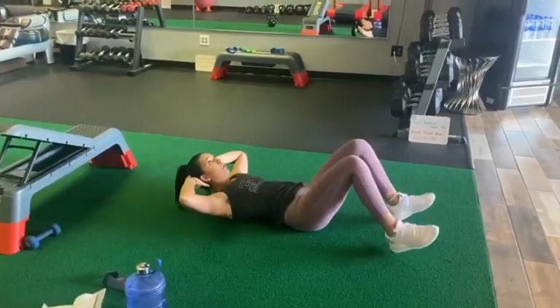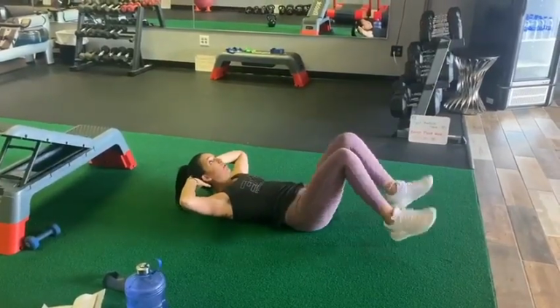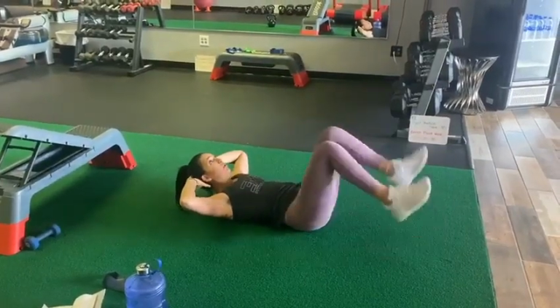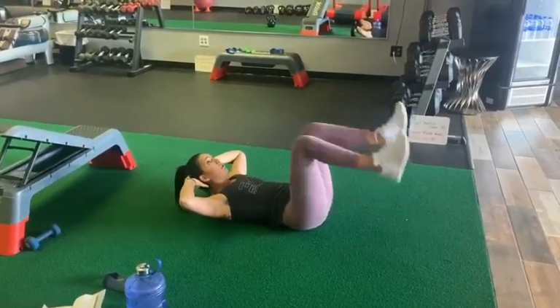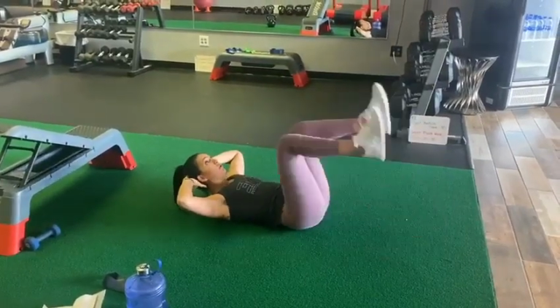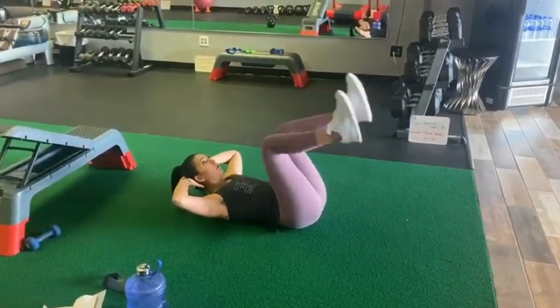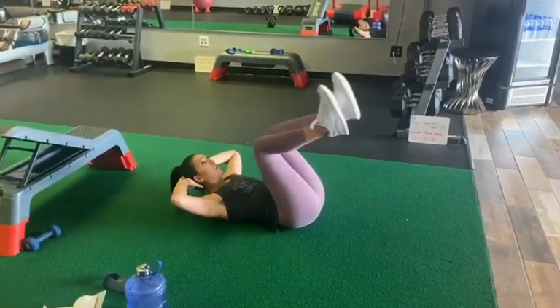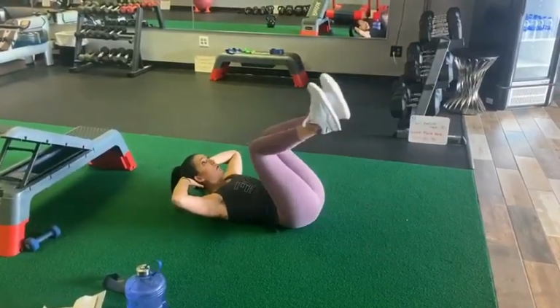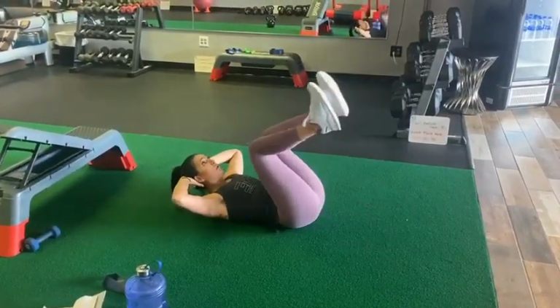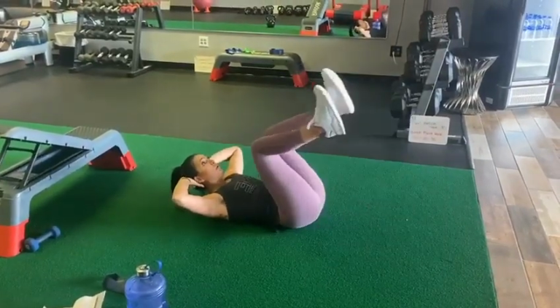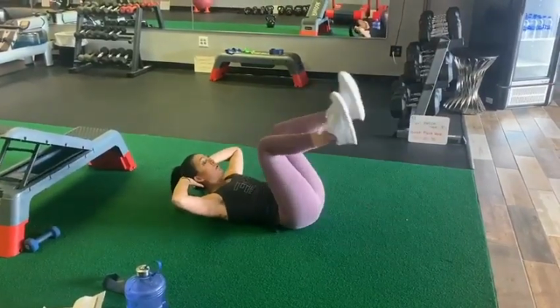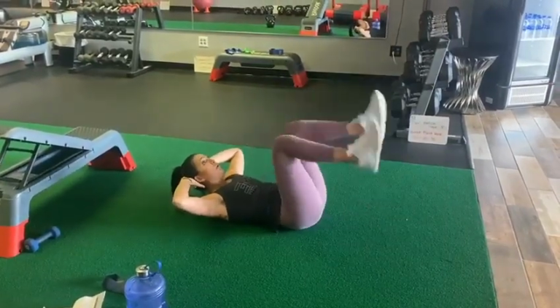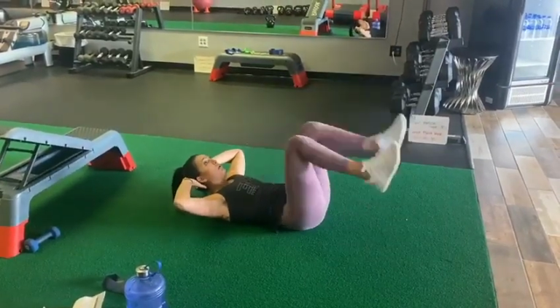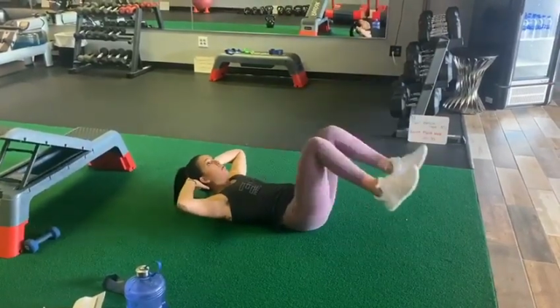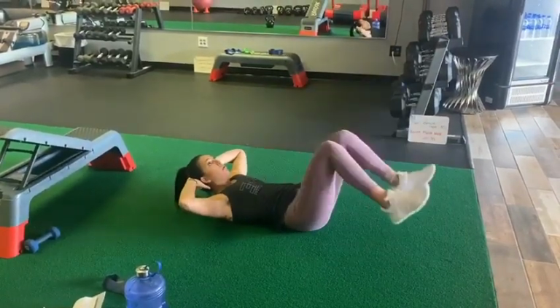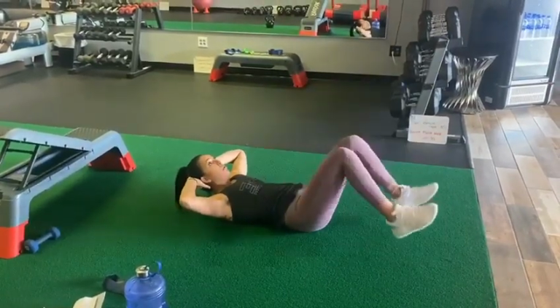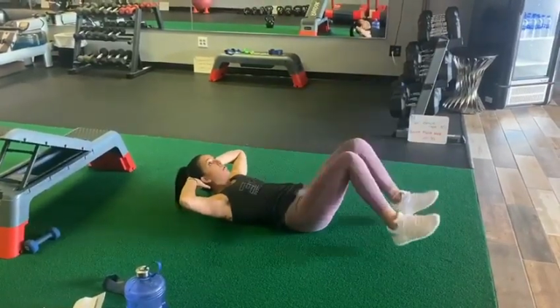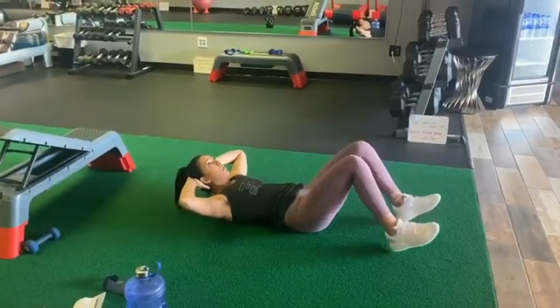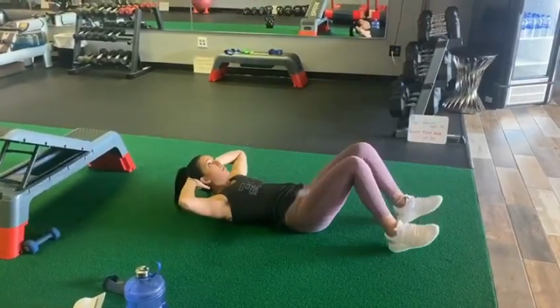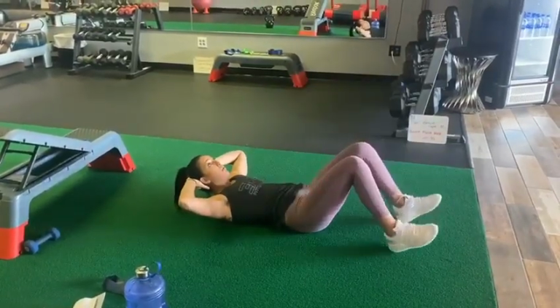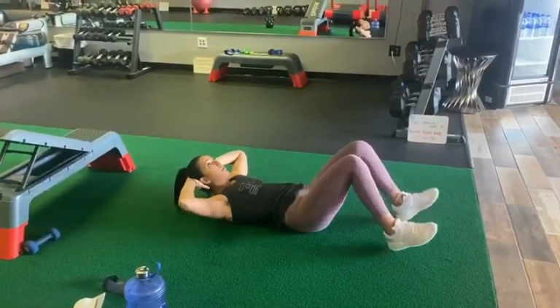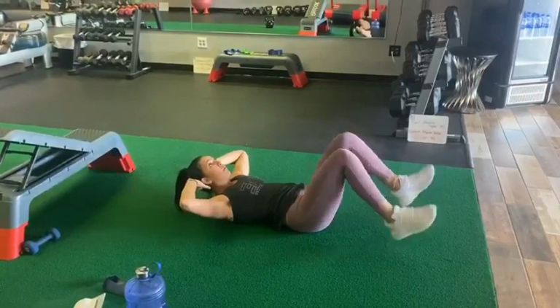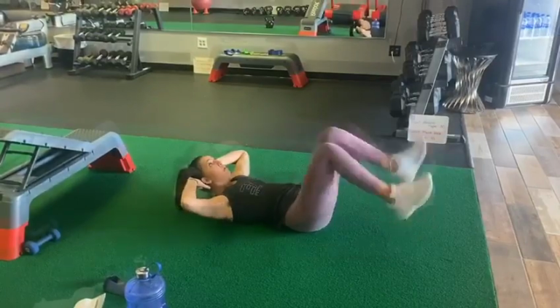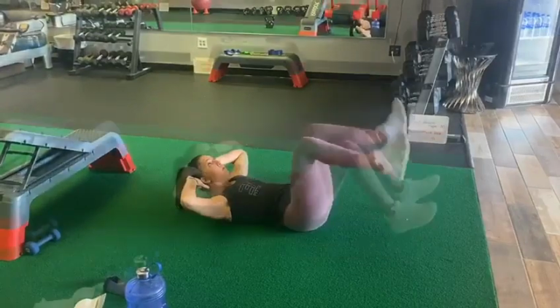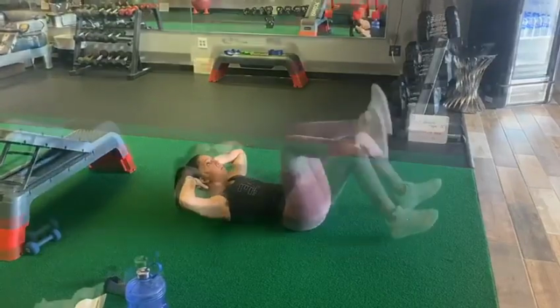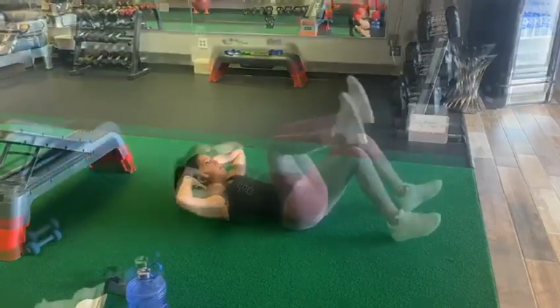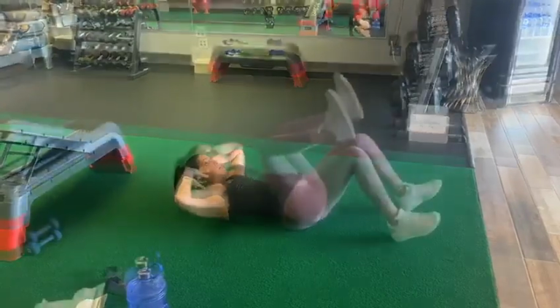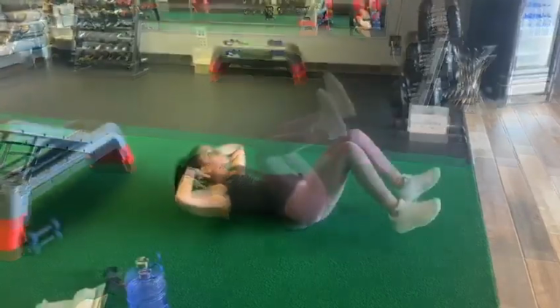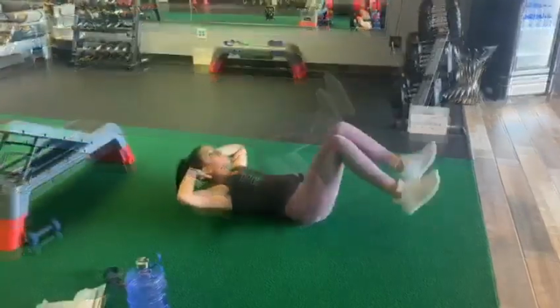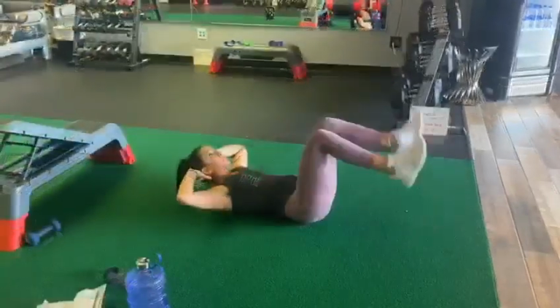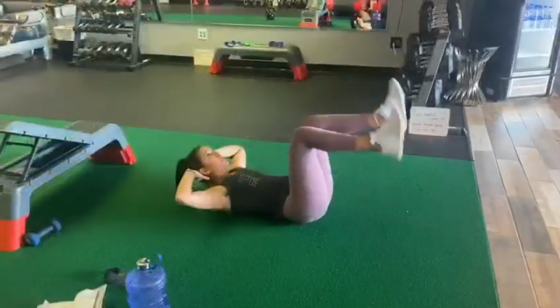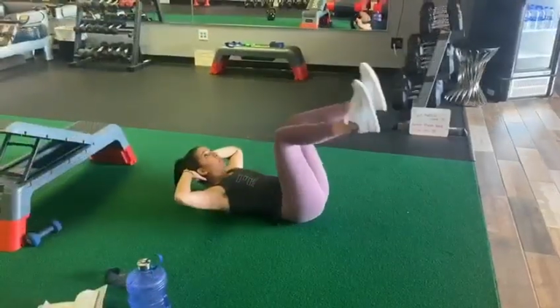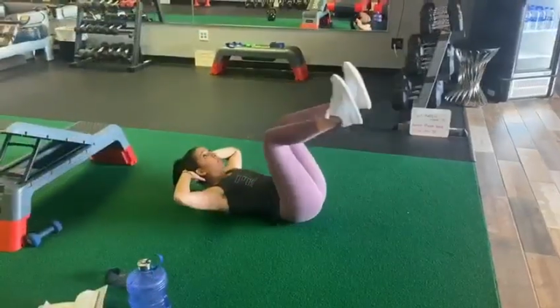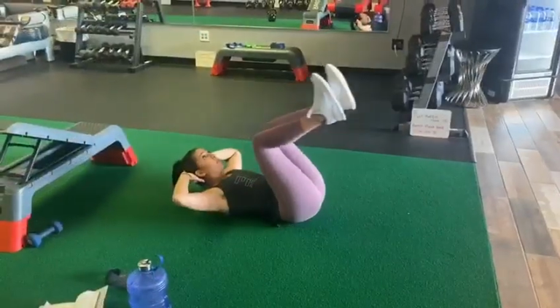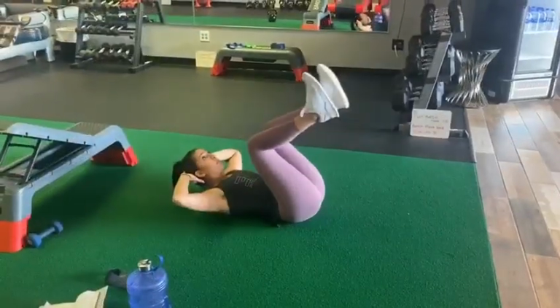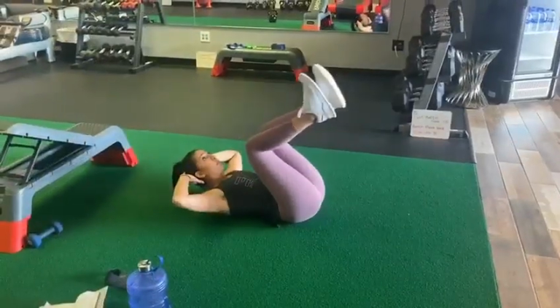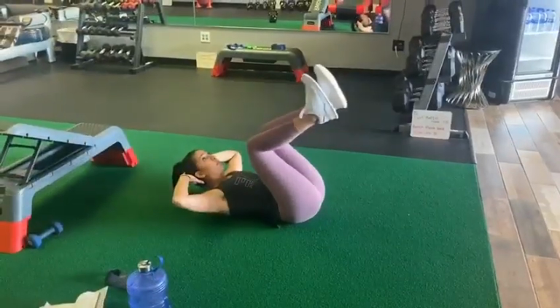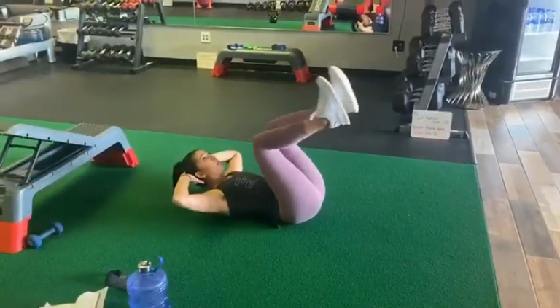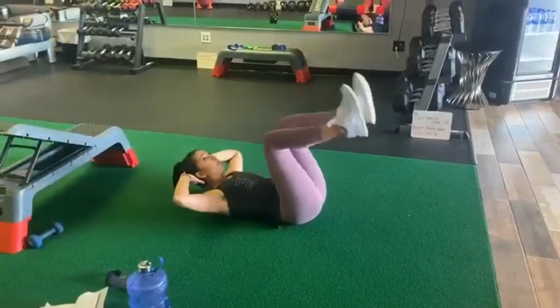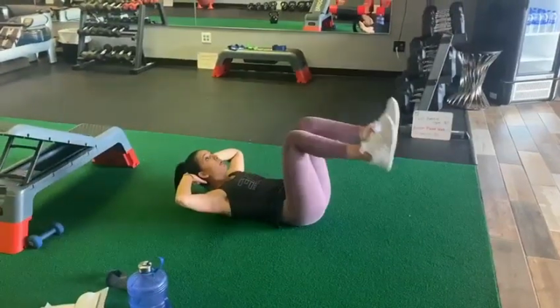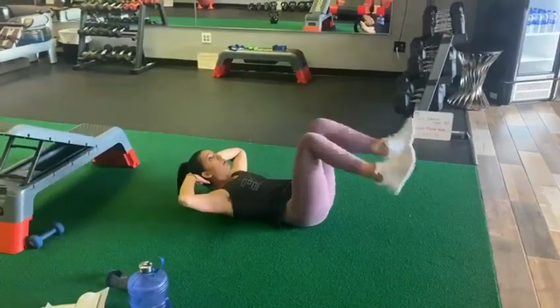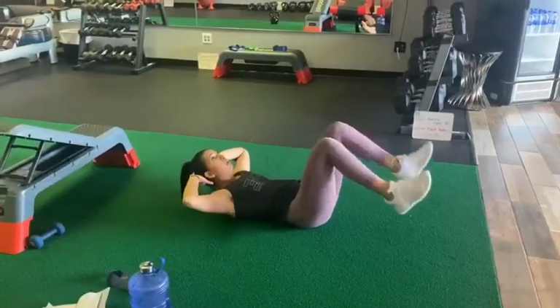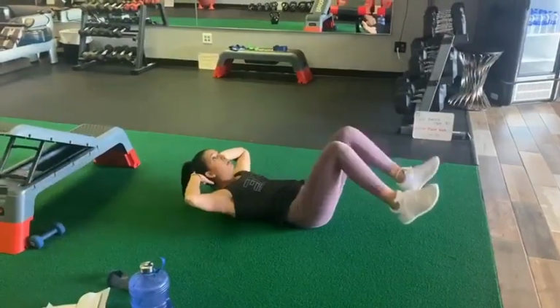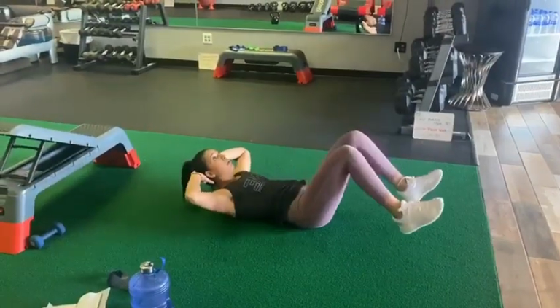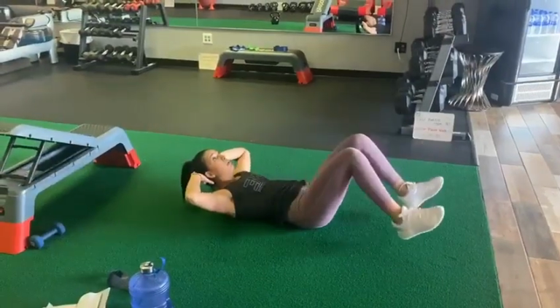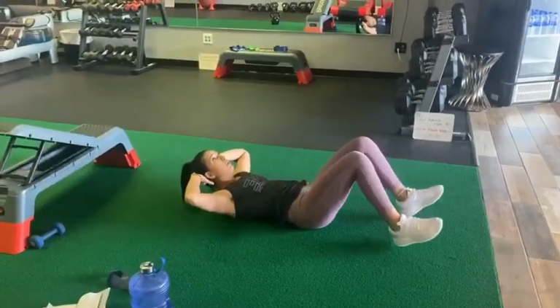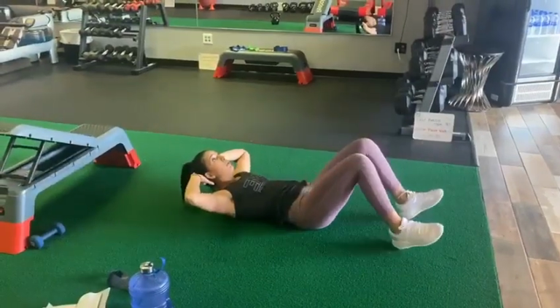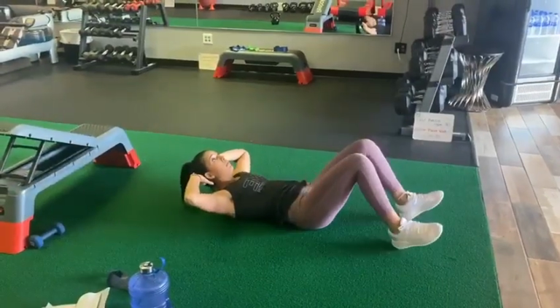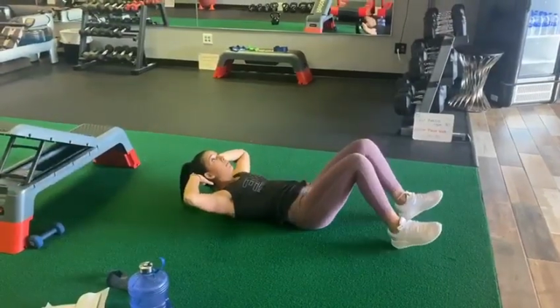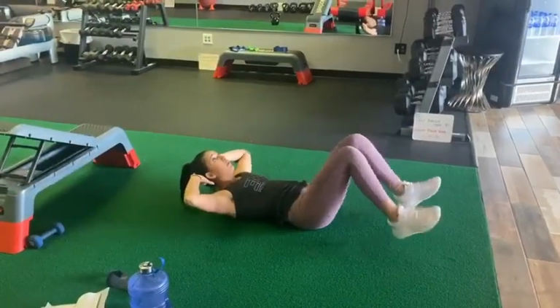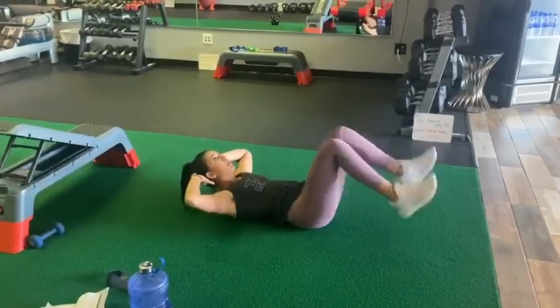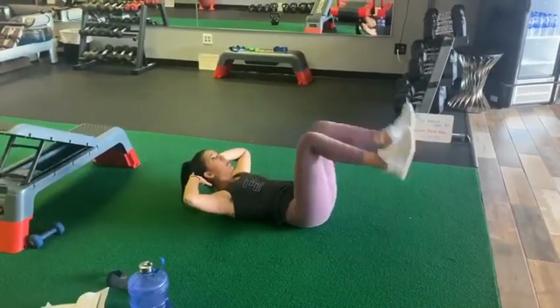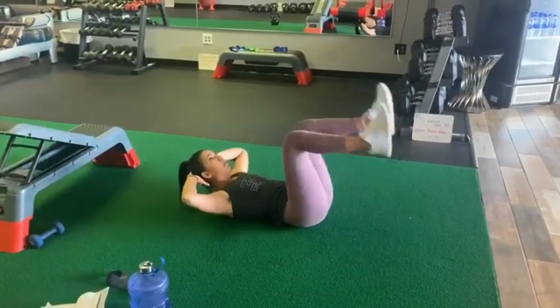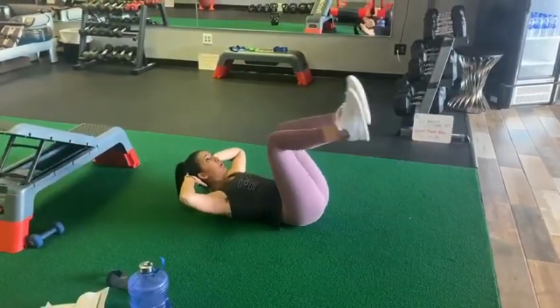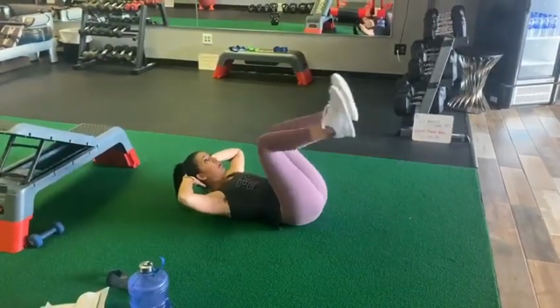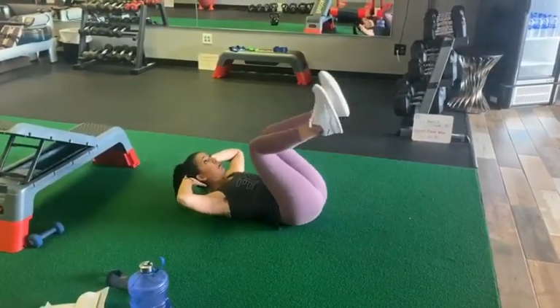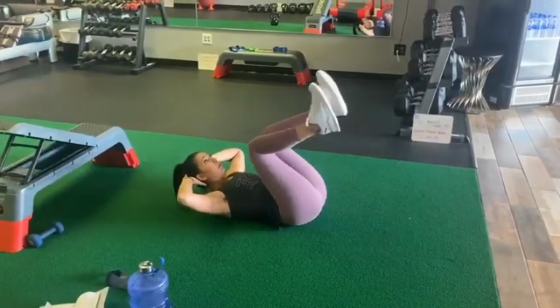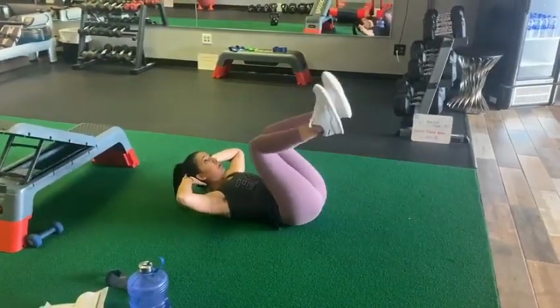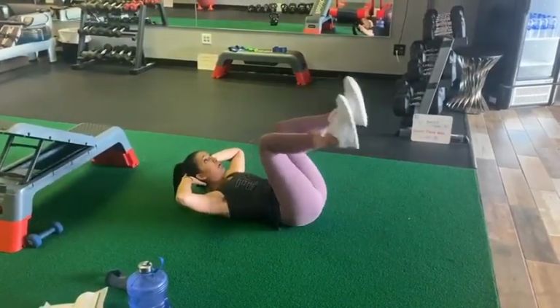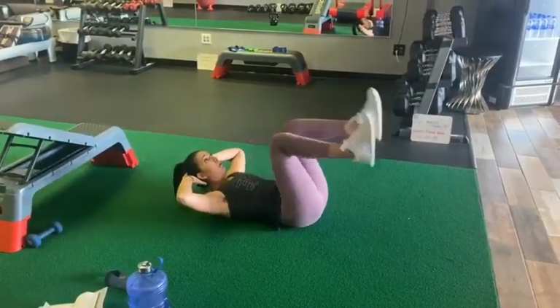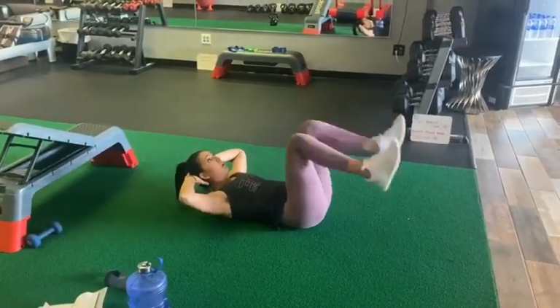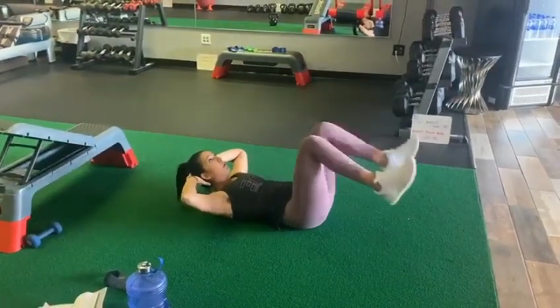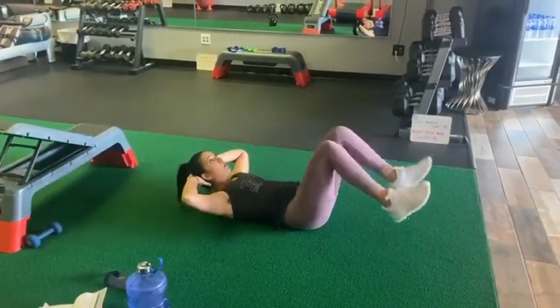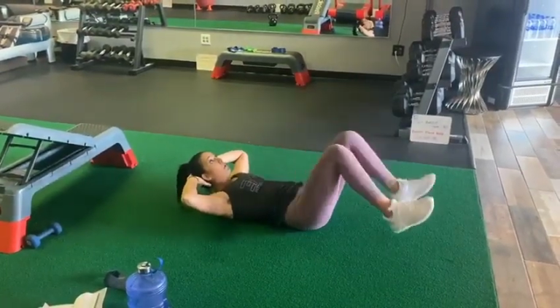Next, lower your heels and tap them down to the ground and return back to tabletop position.